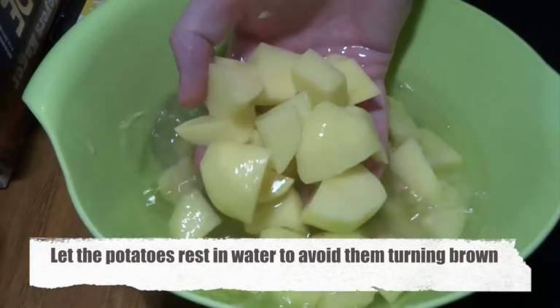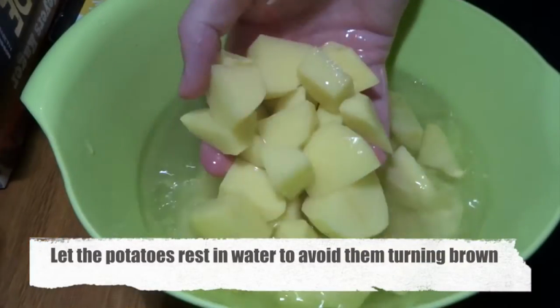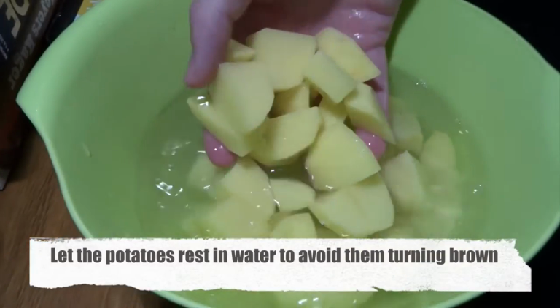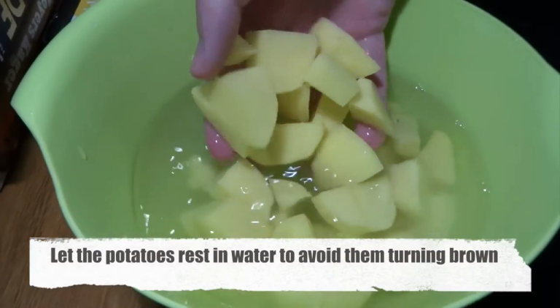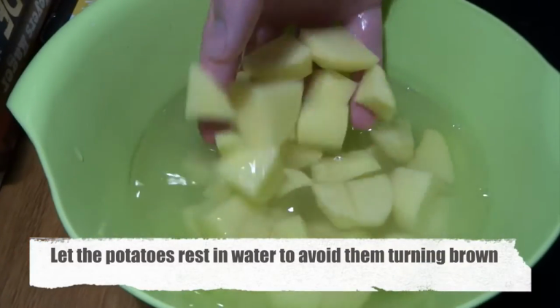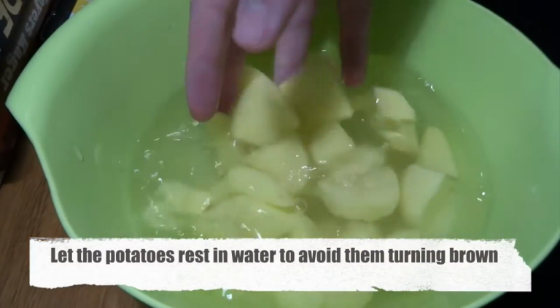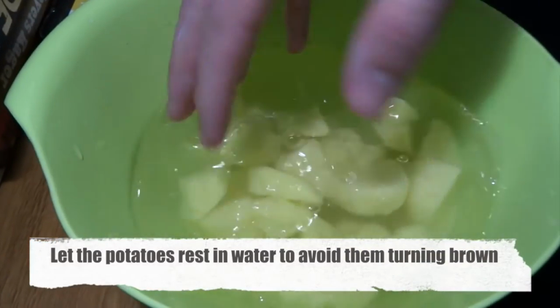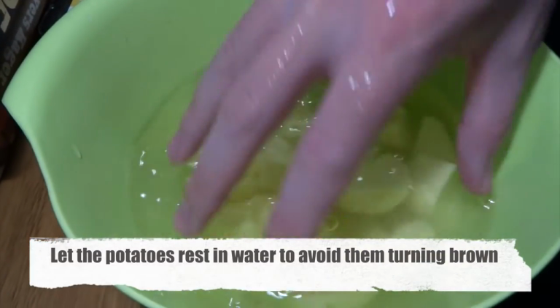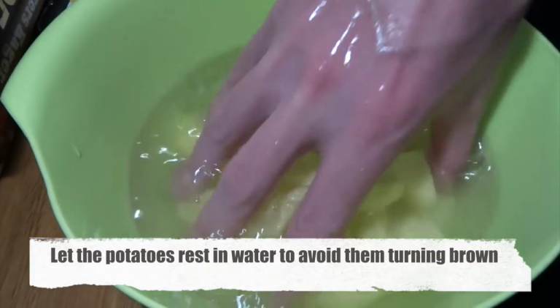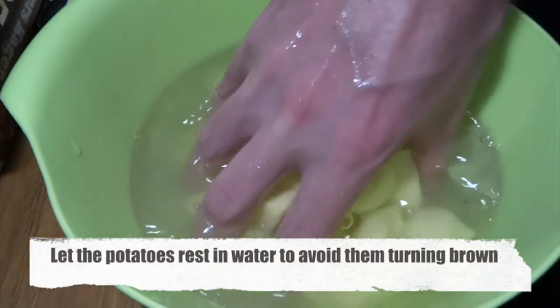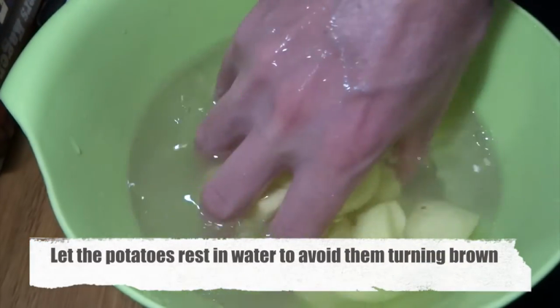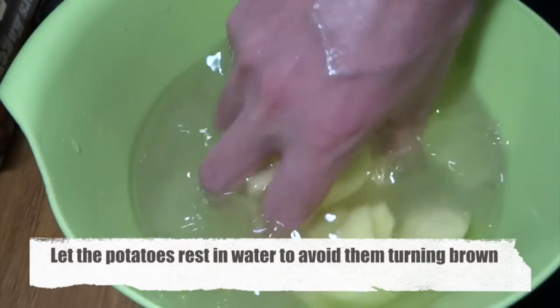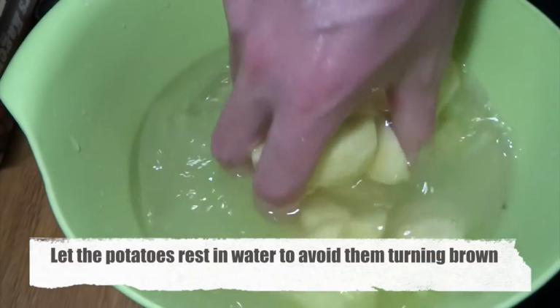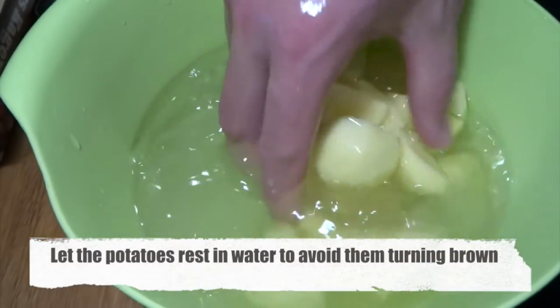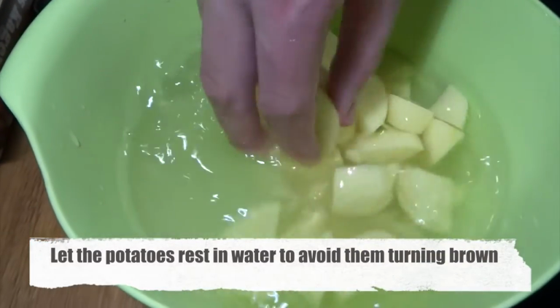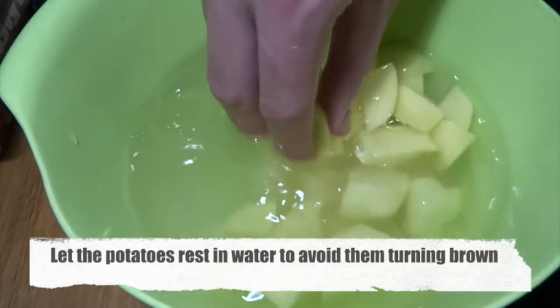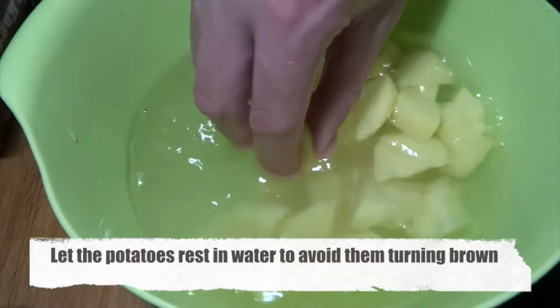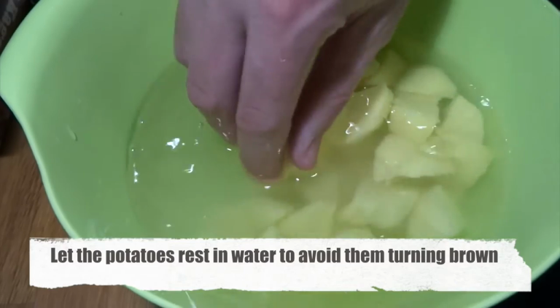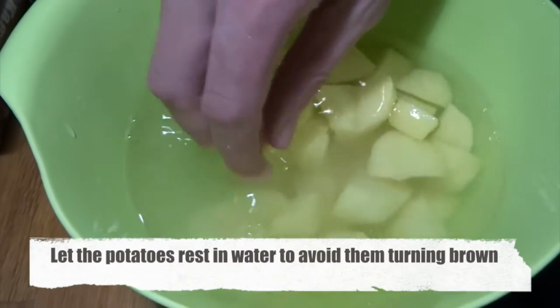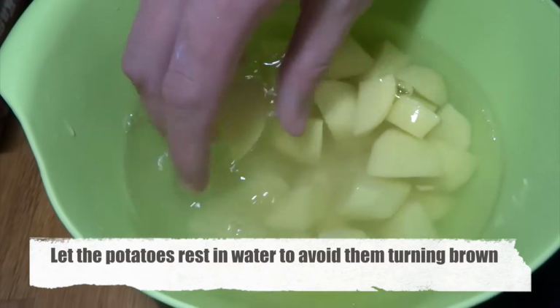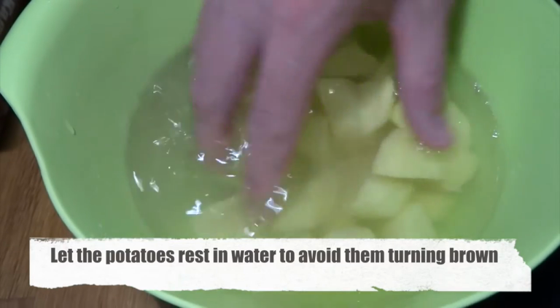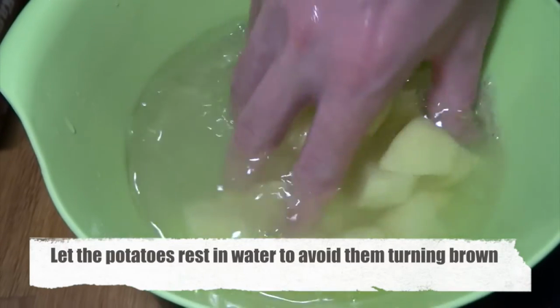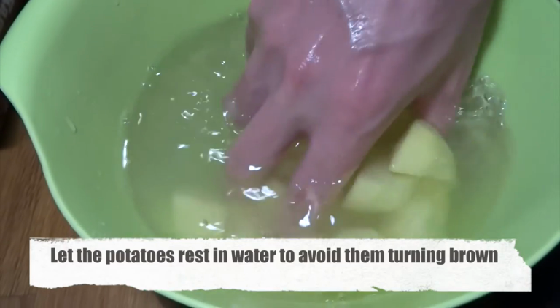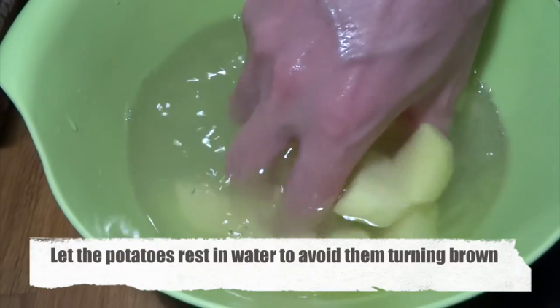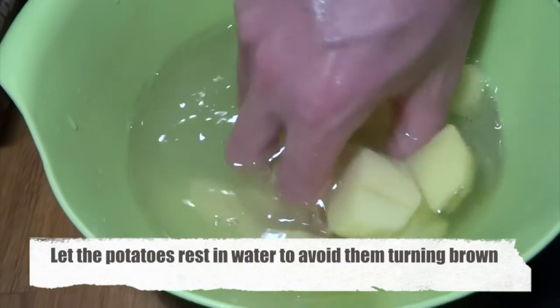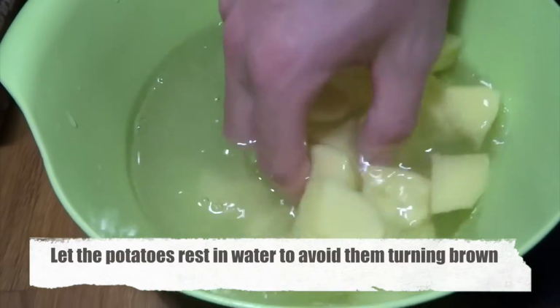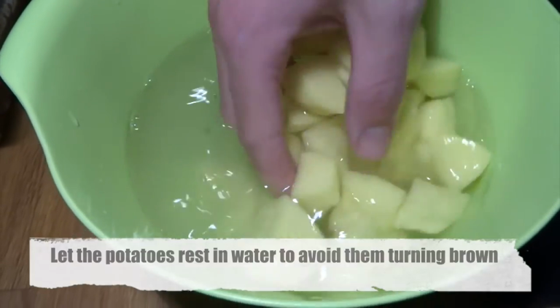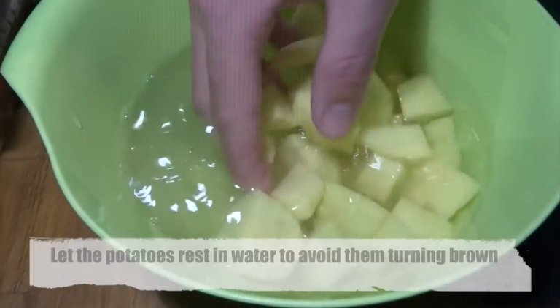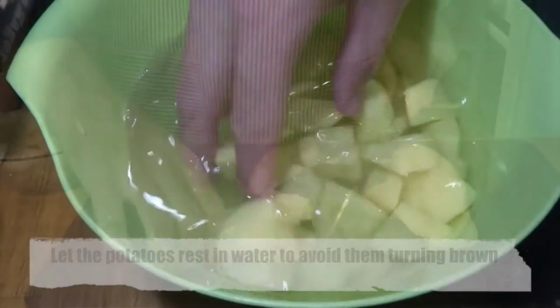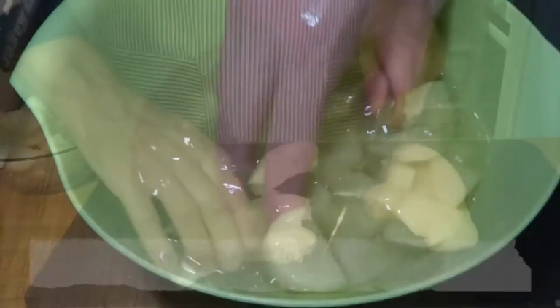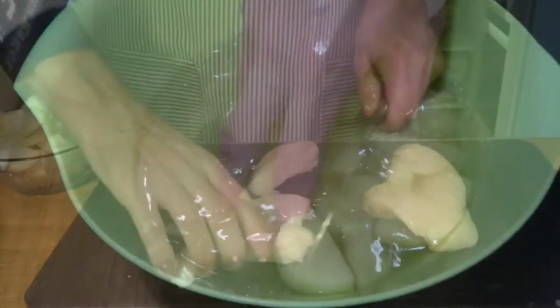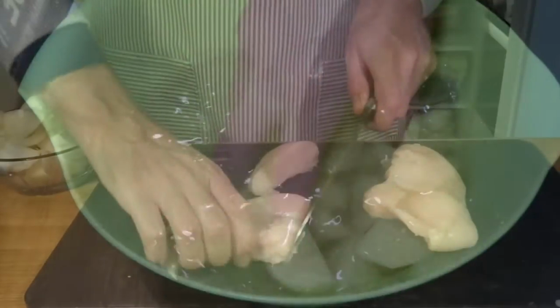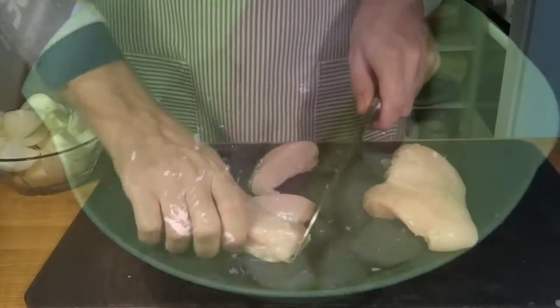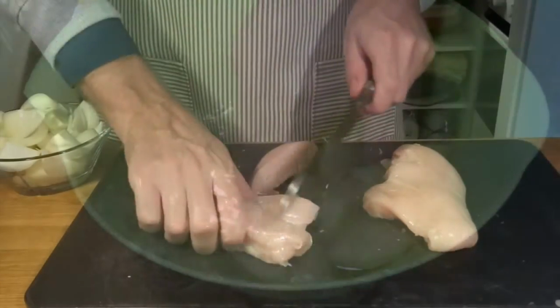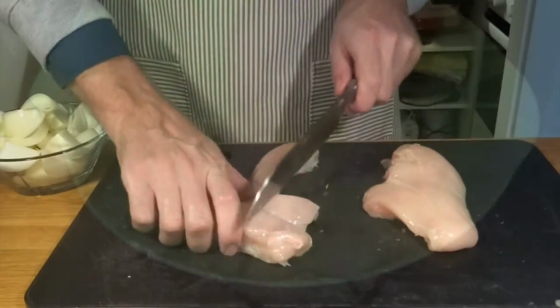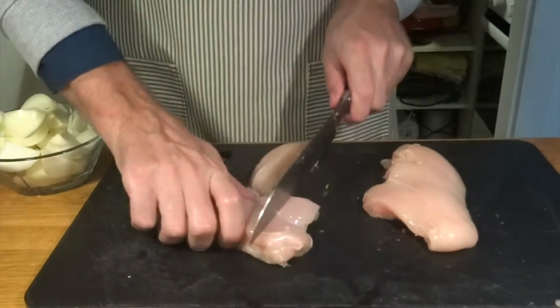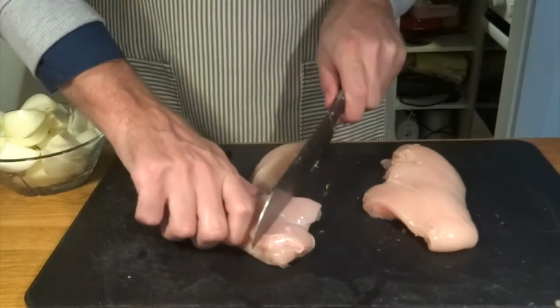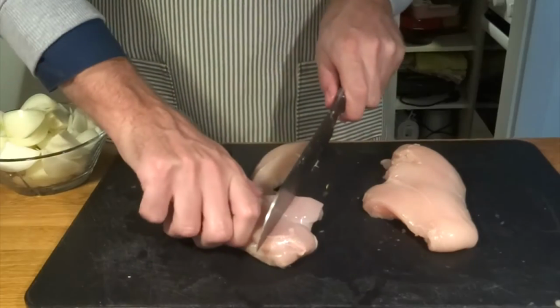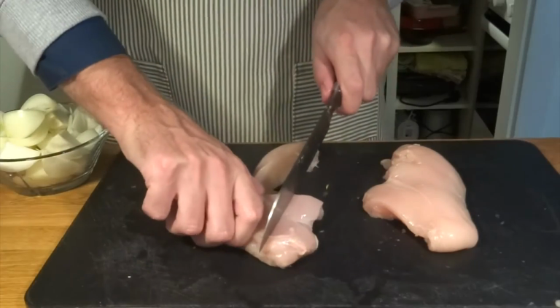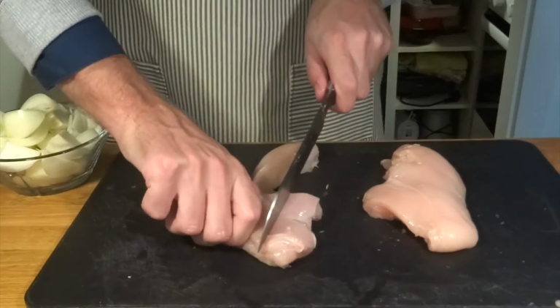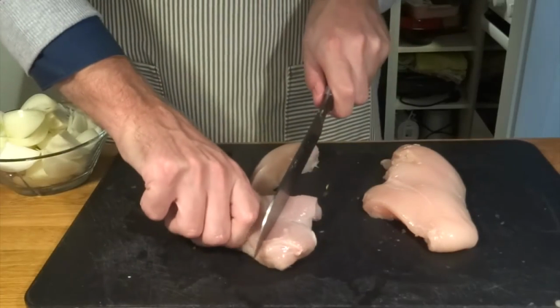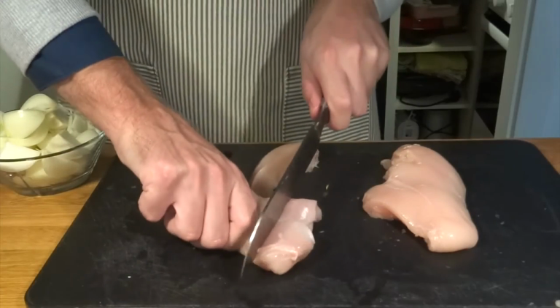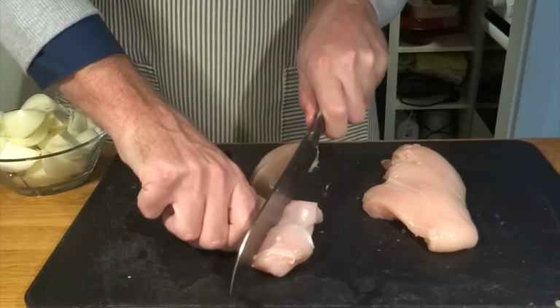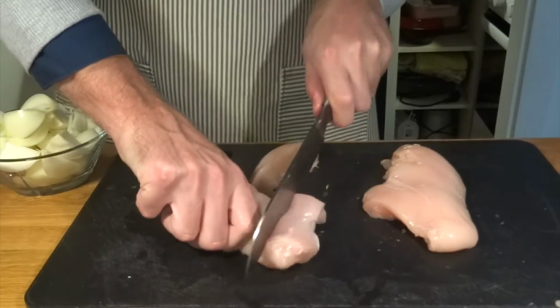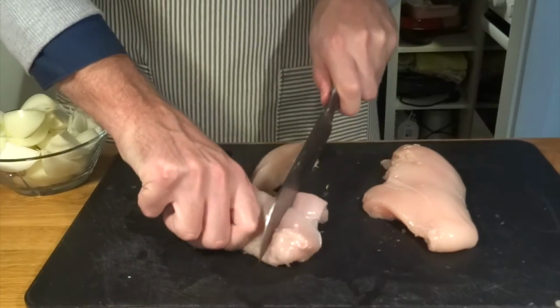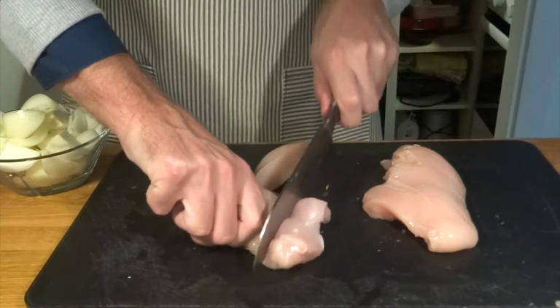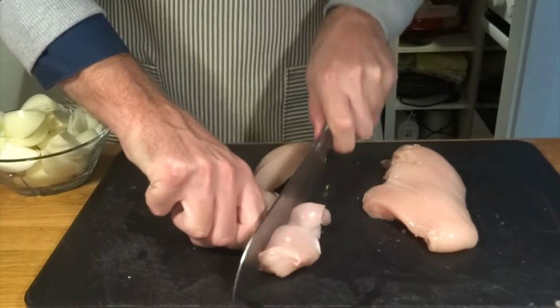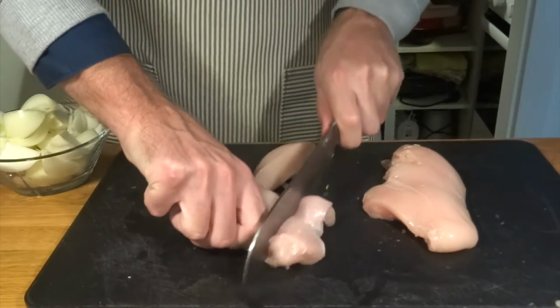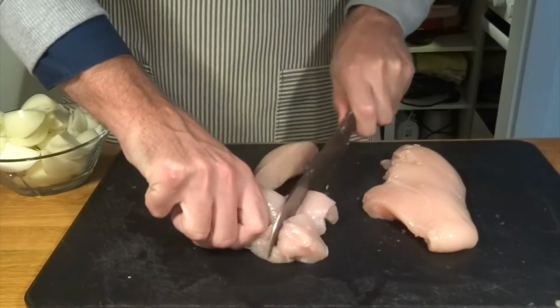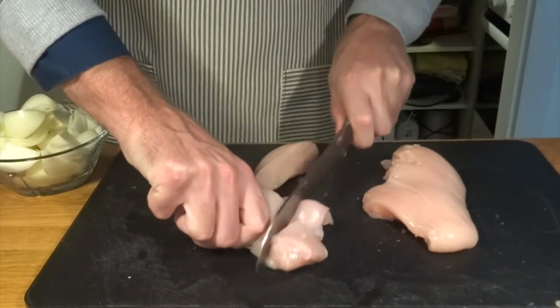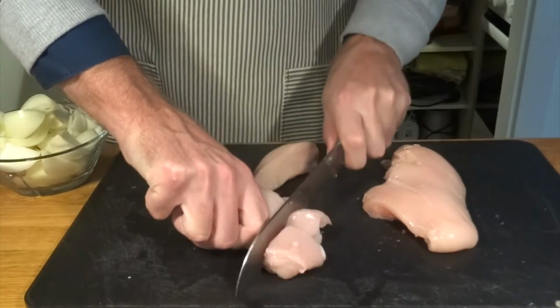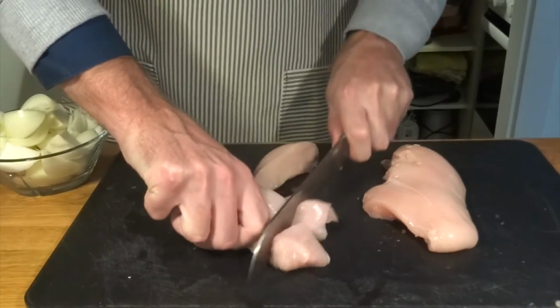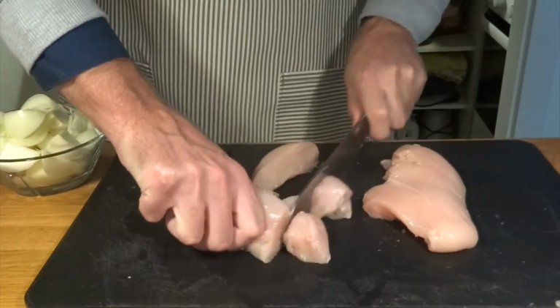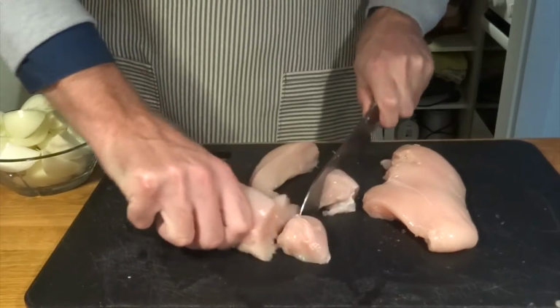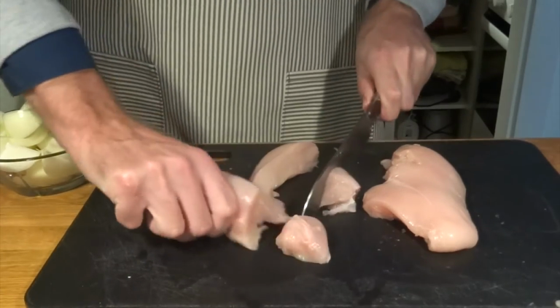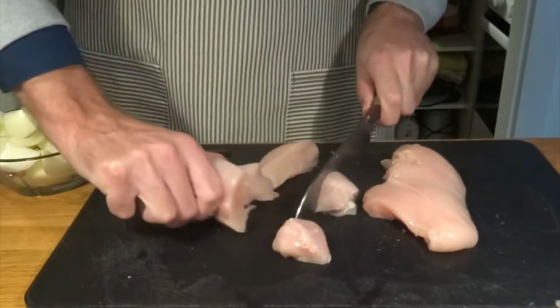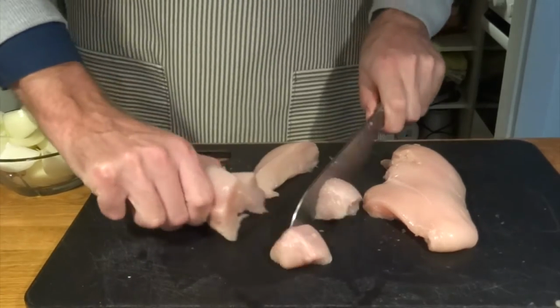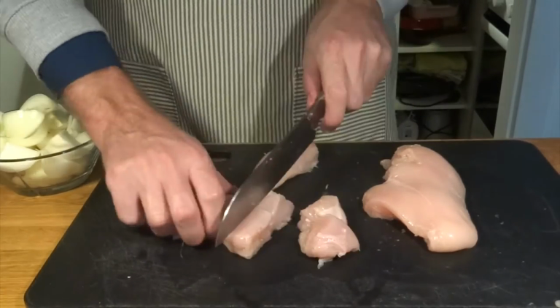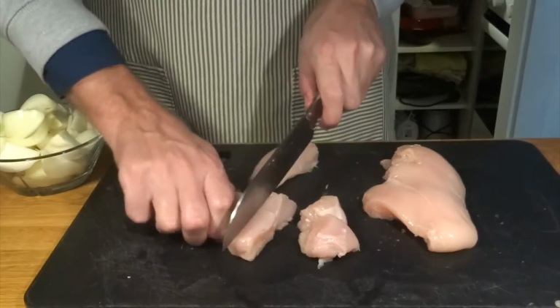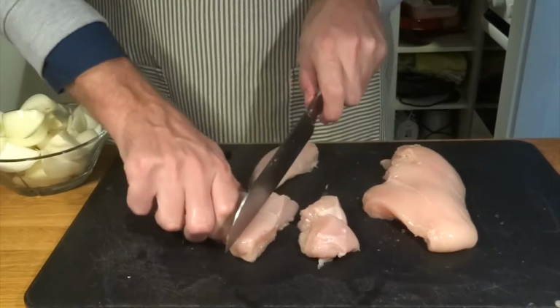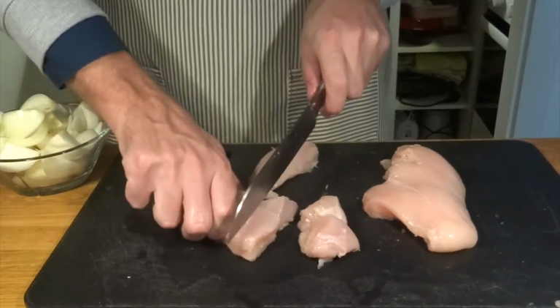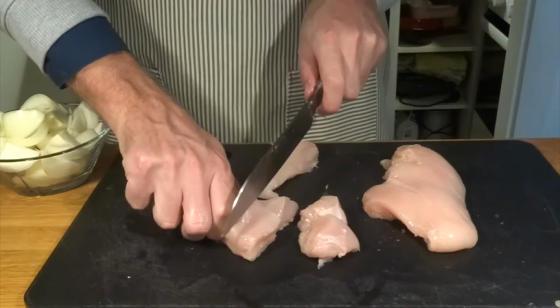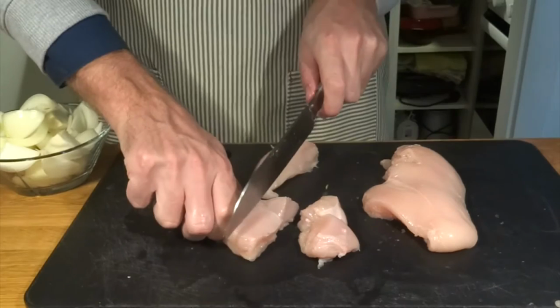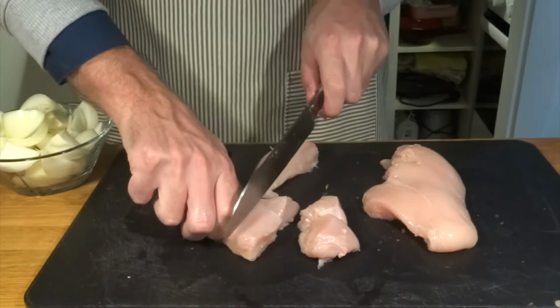We will now let the potatoes rest in some cold water to avoid them from turning brown, because we are now going to chop up our chicken.